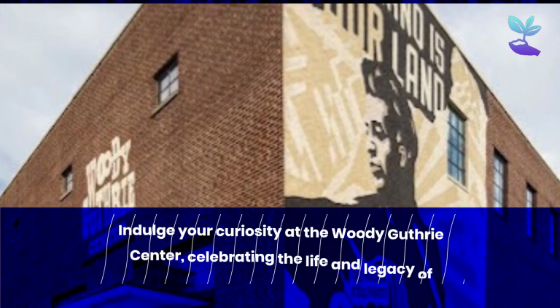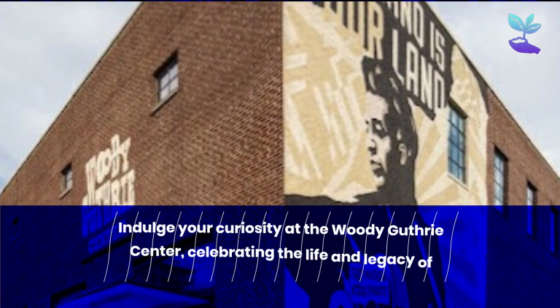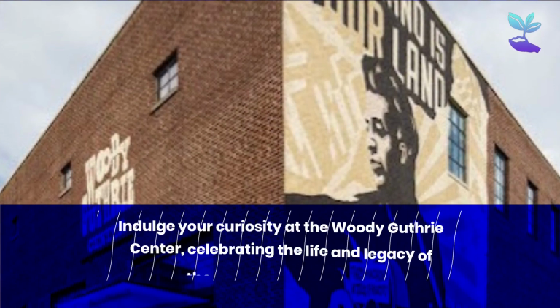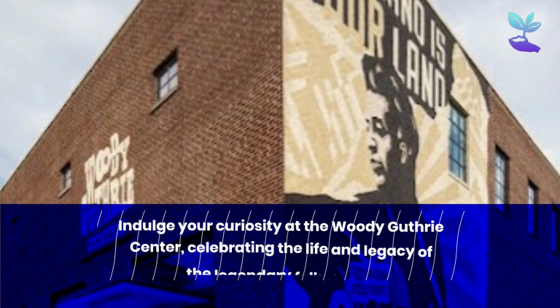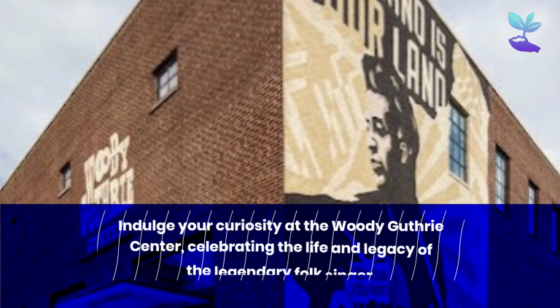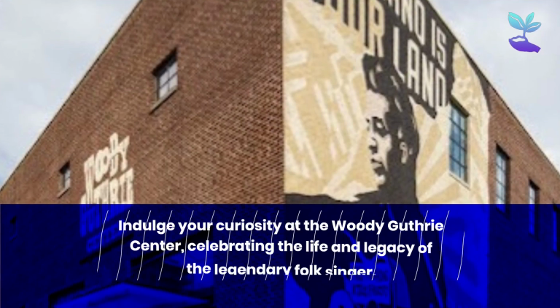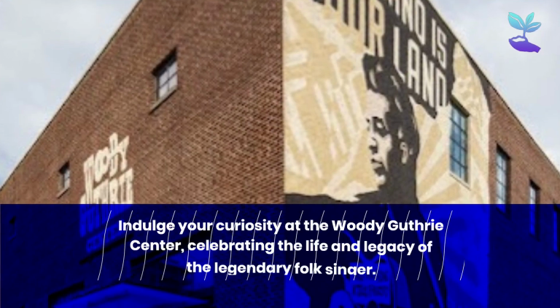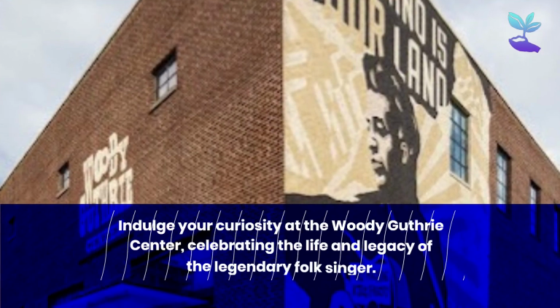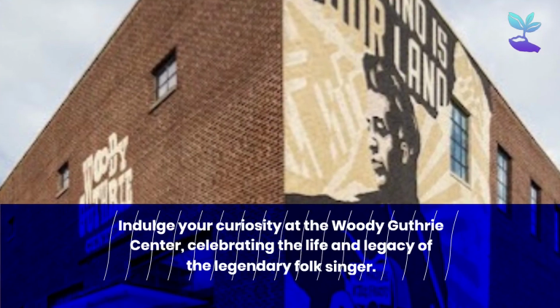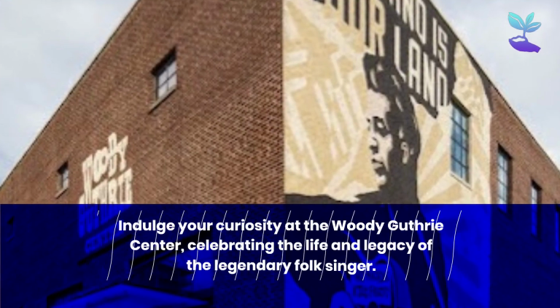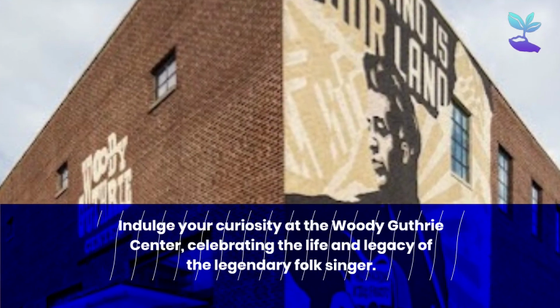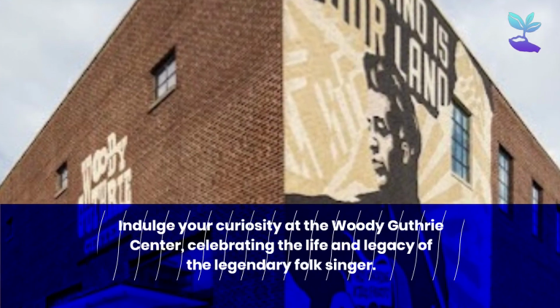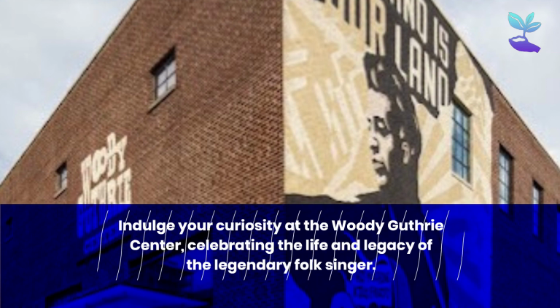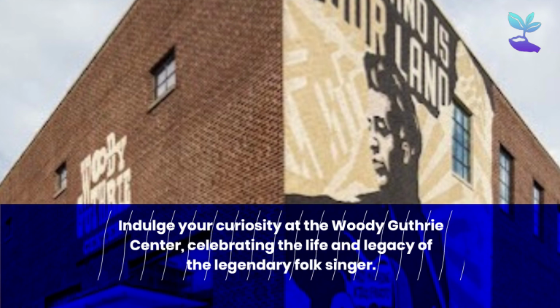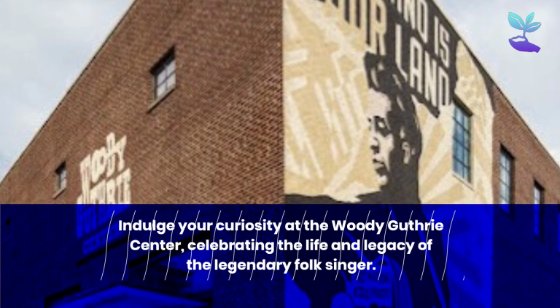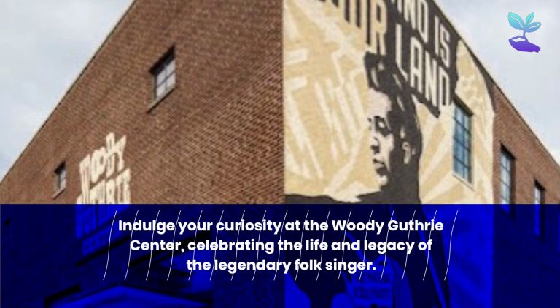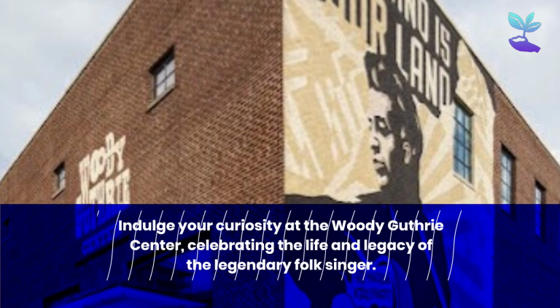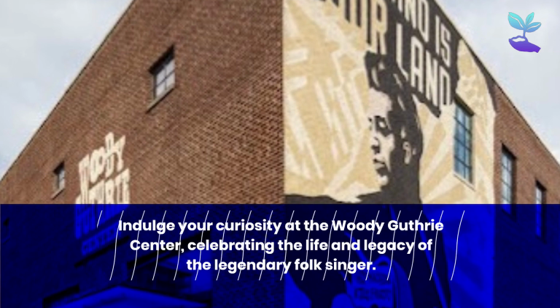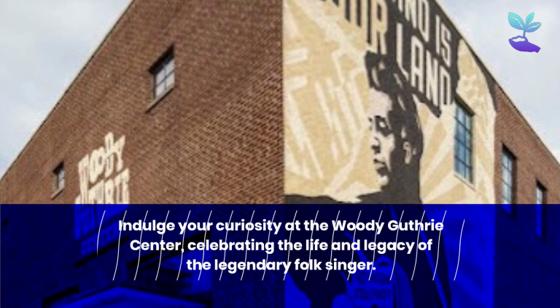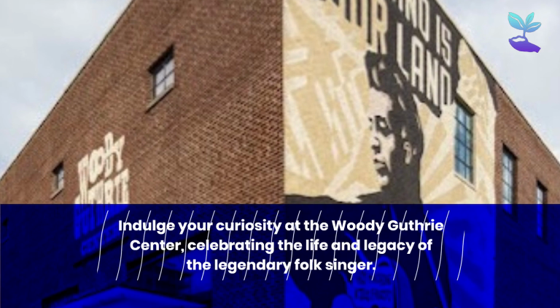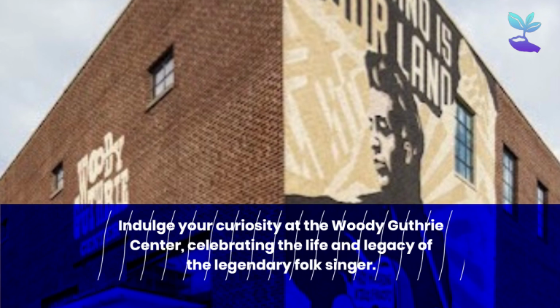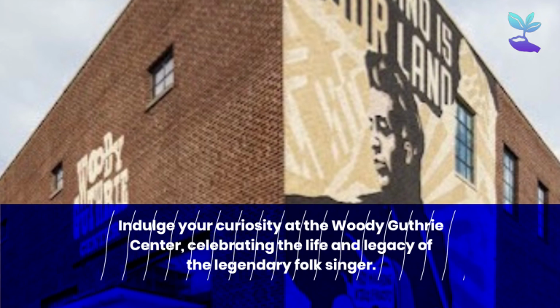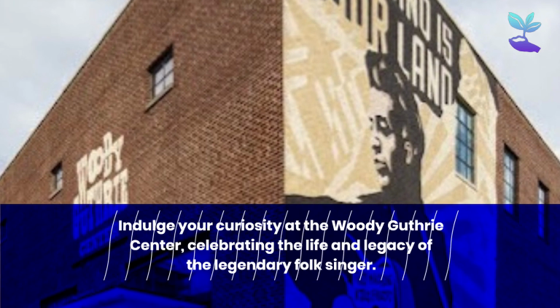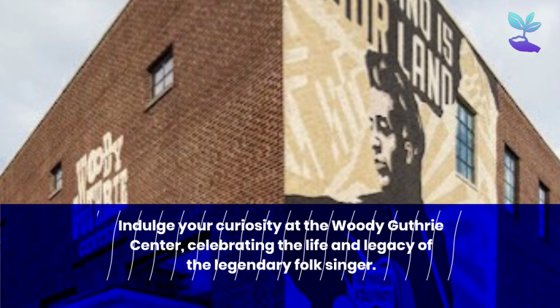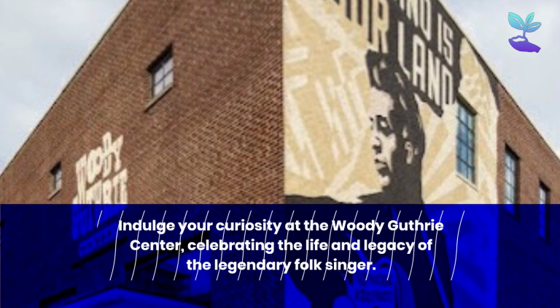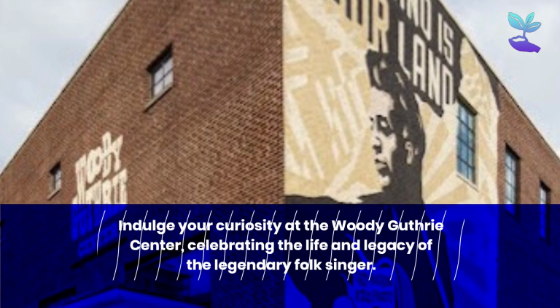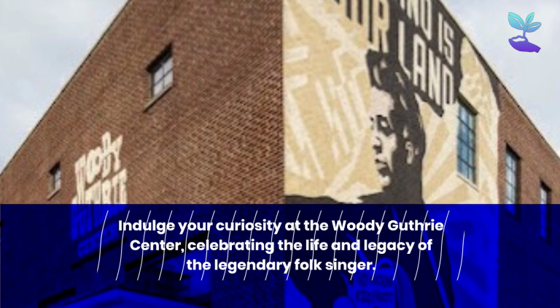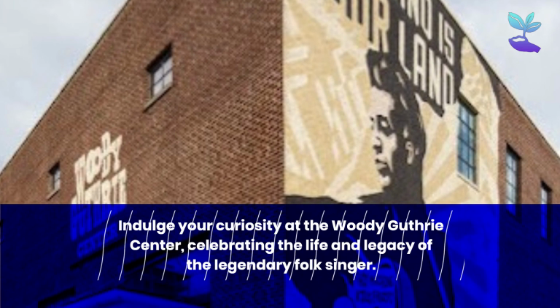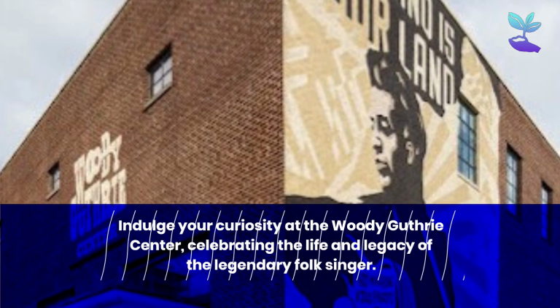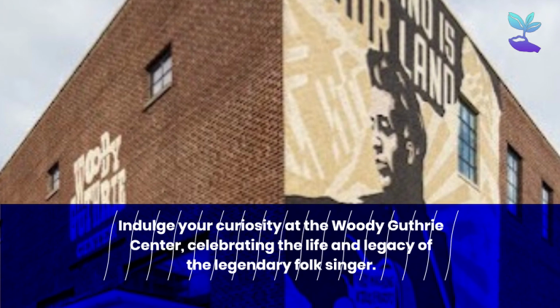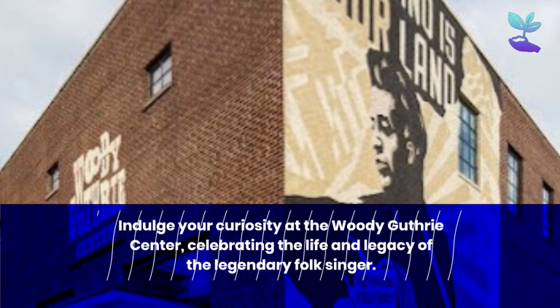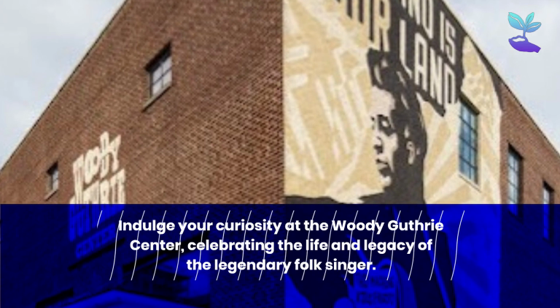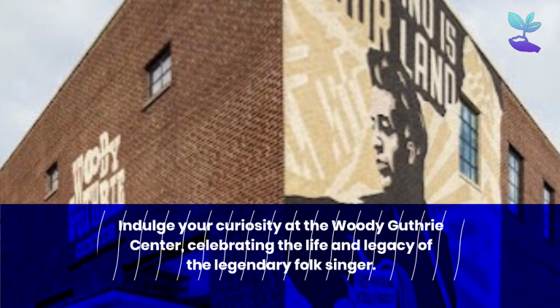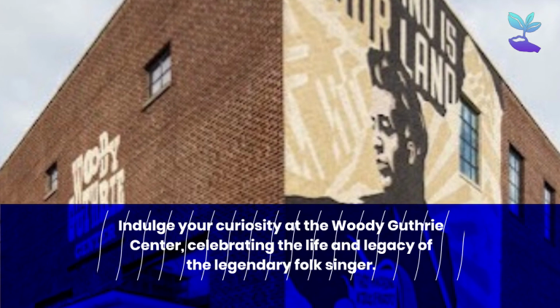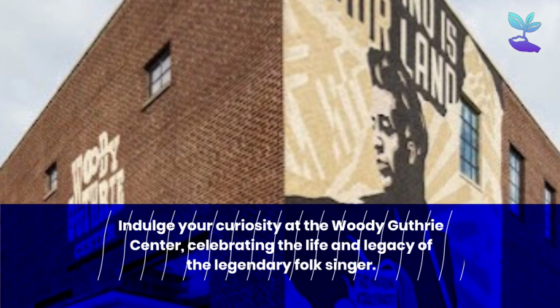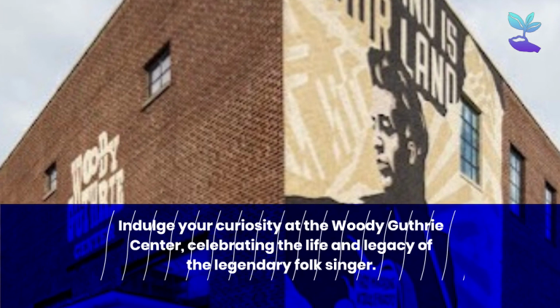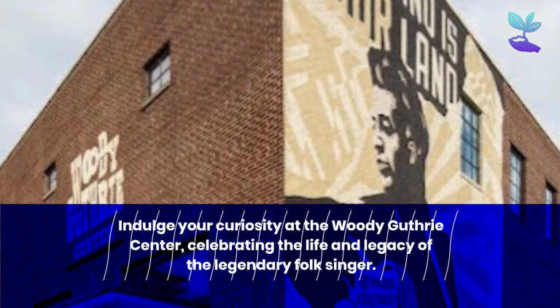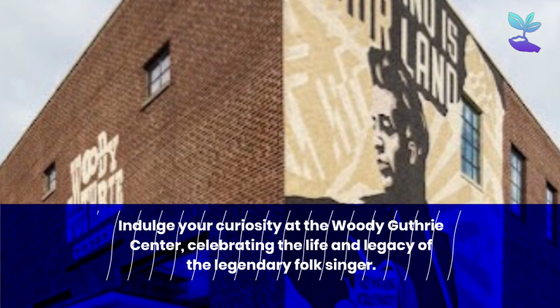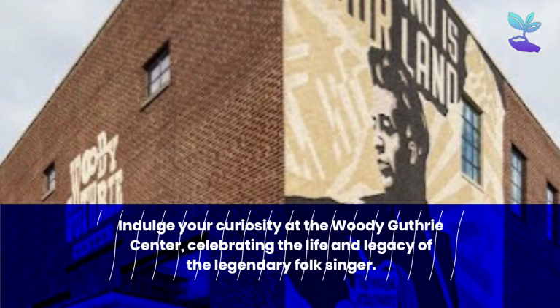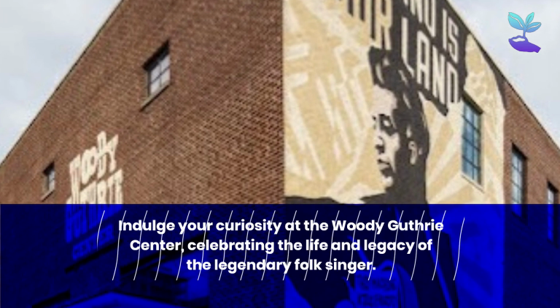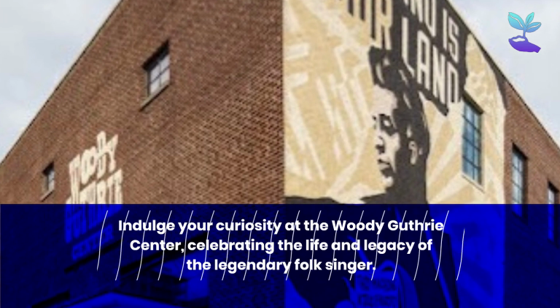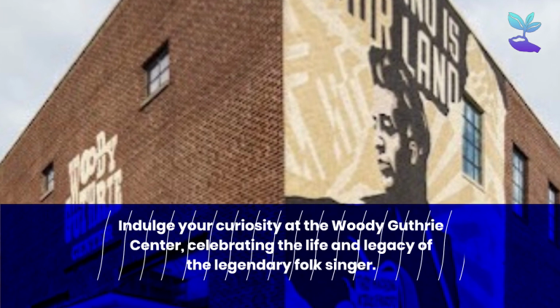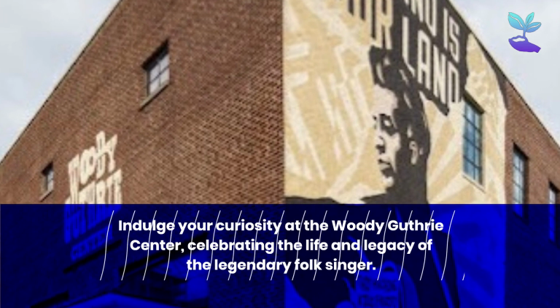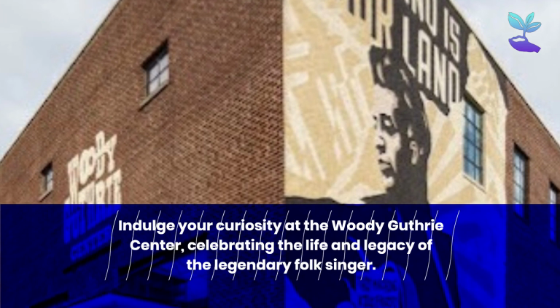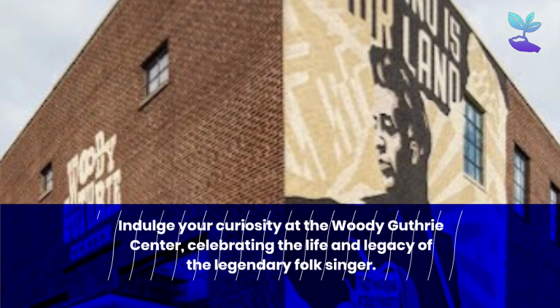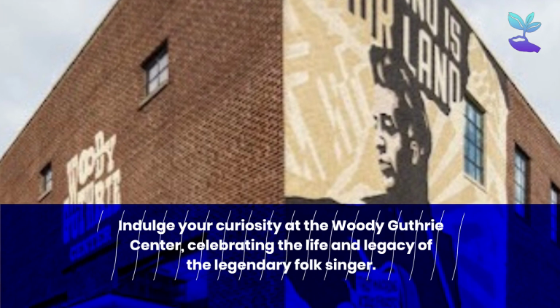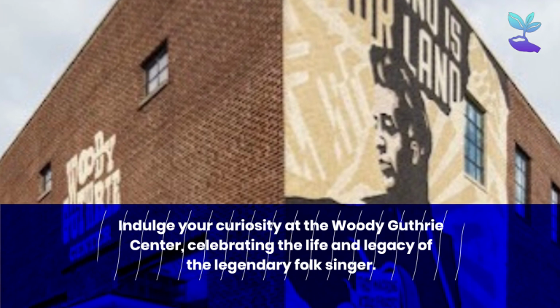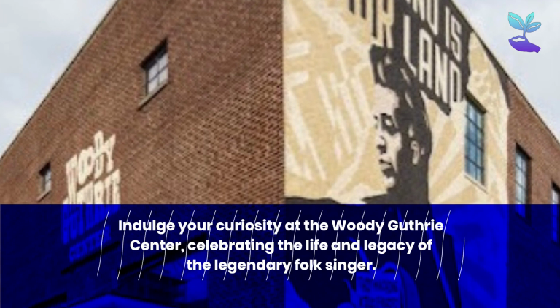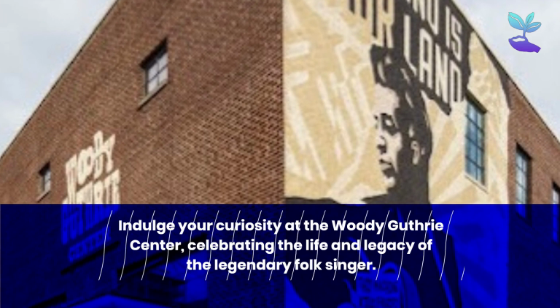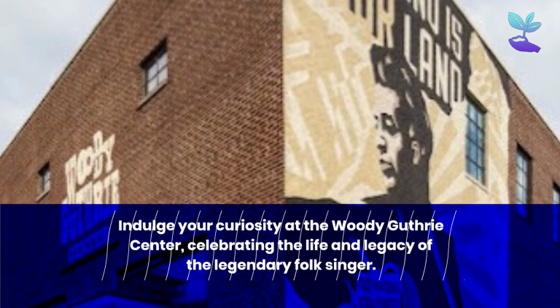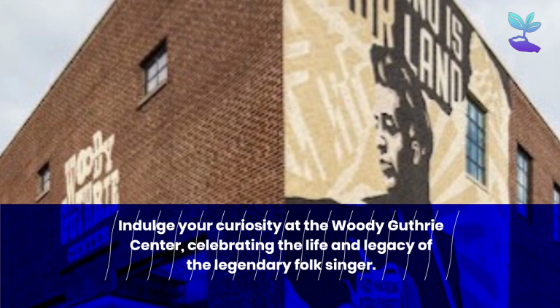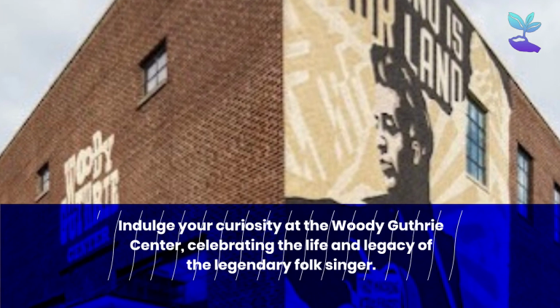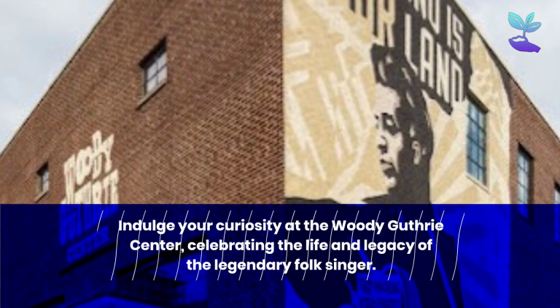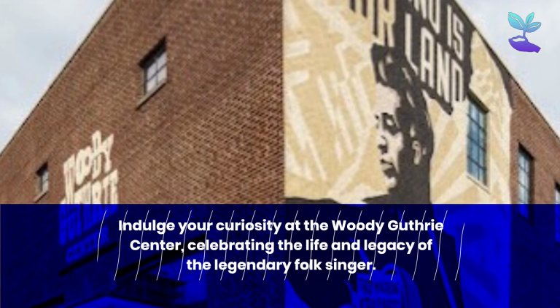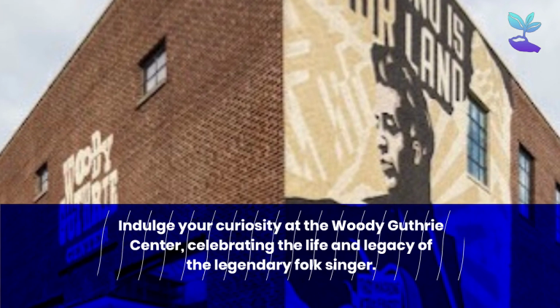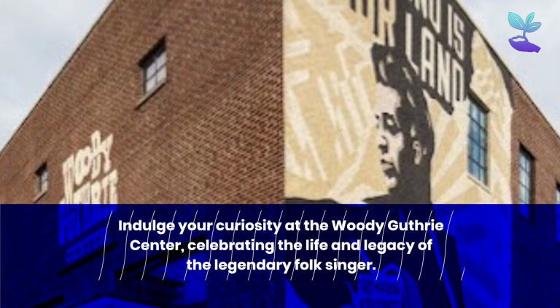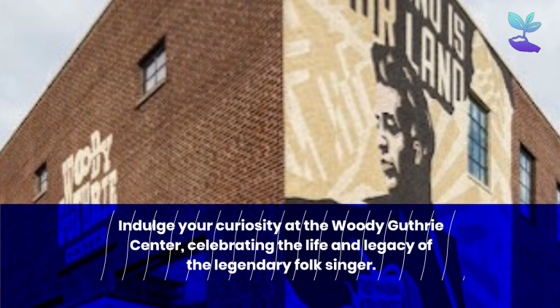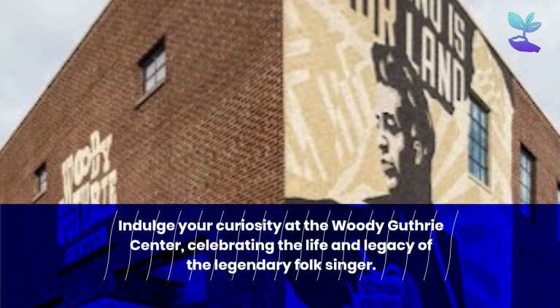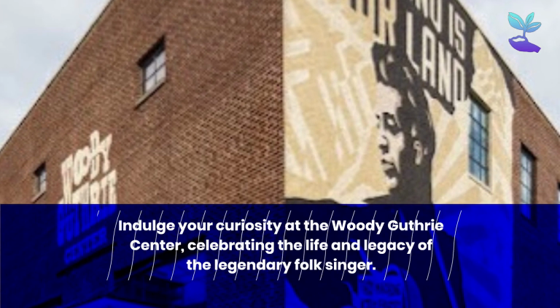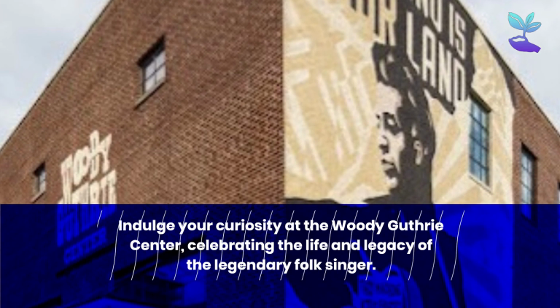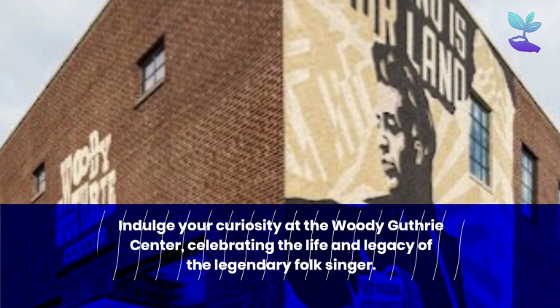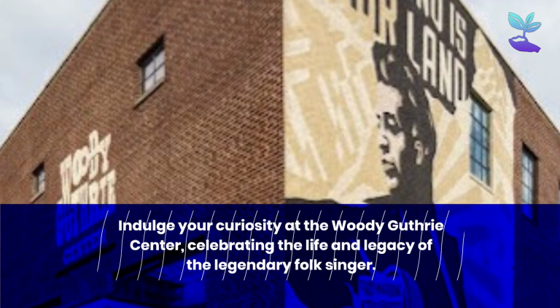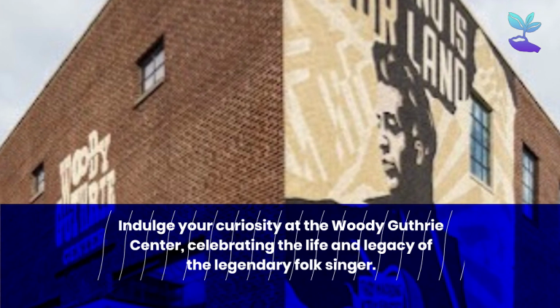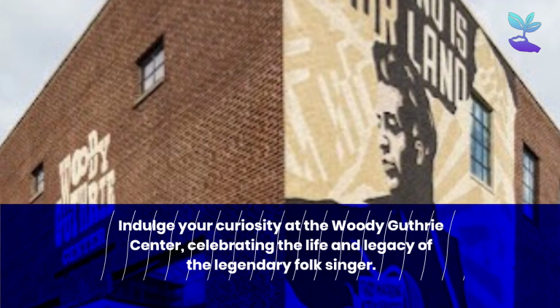Indulge your curiosity at the Woody Guthrie Center, celebrating the life and legacy of the legendary folk singer.